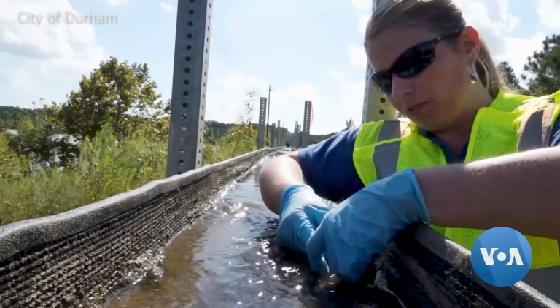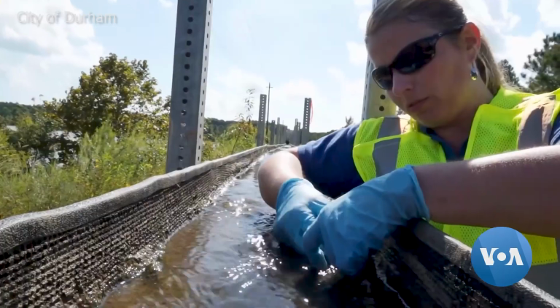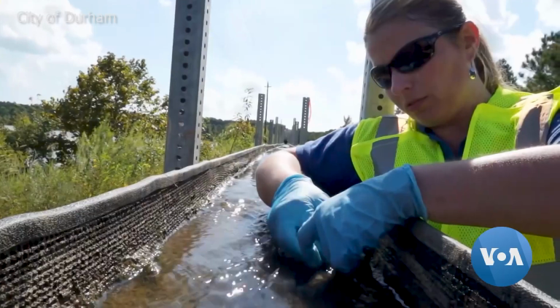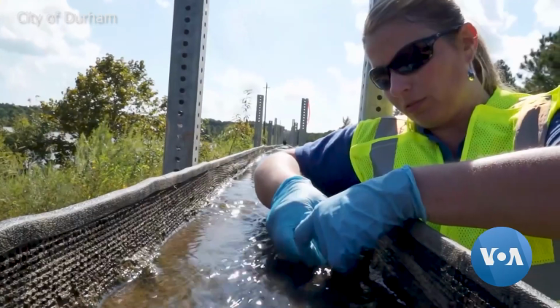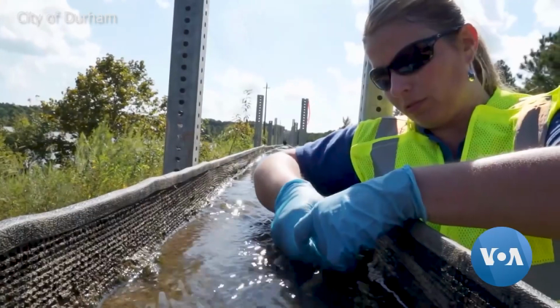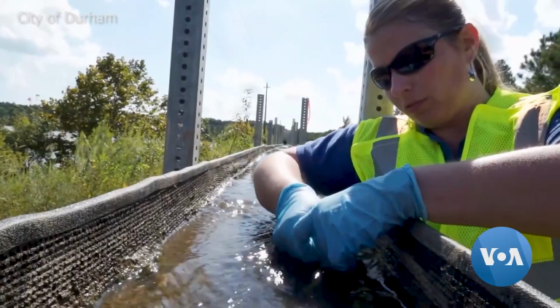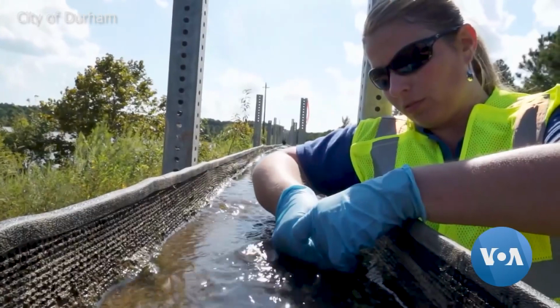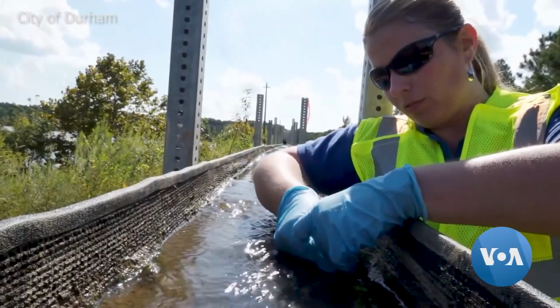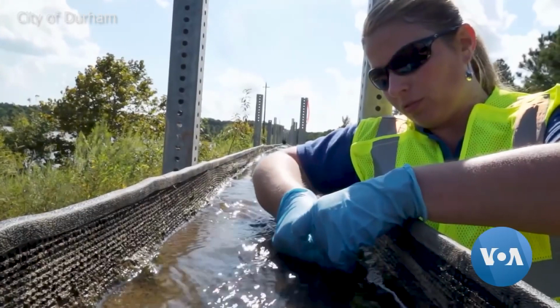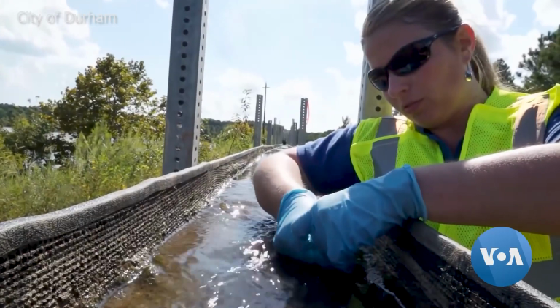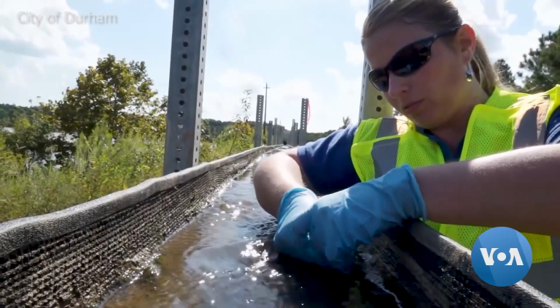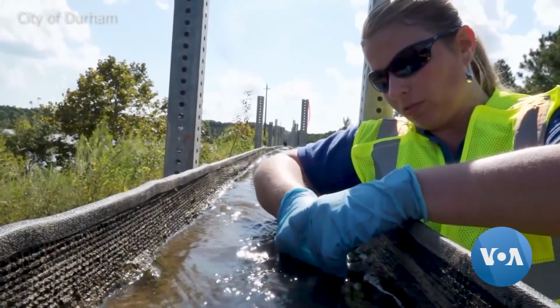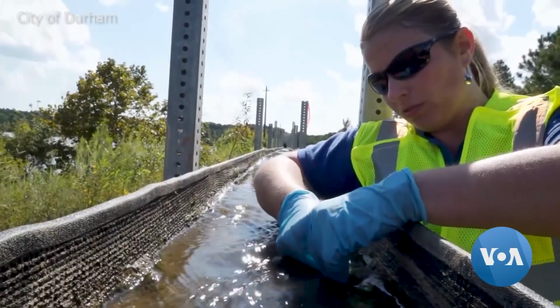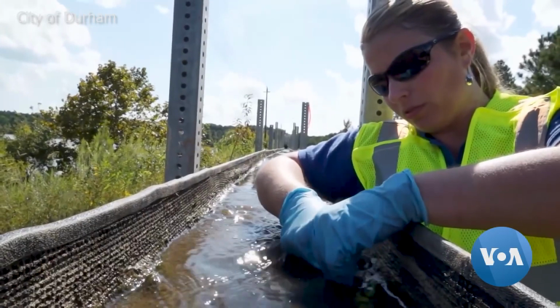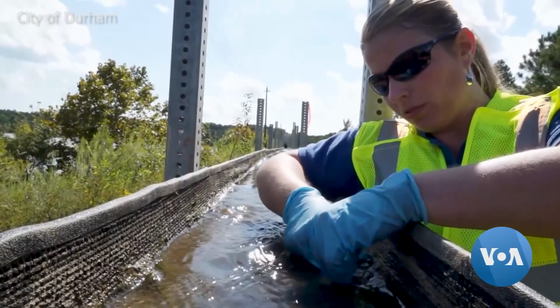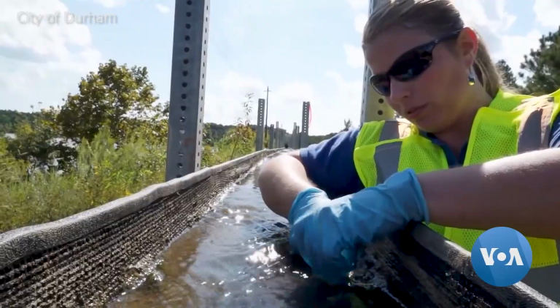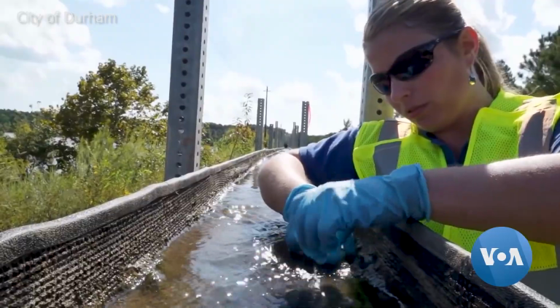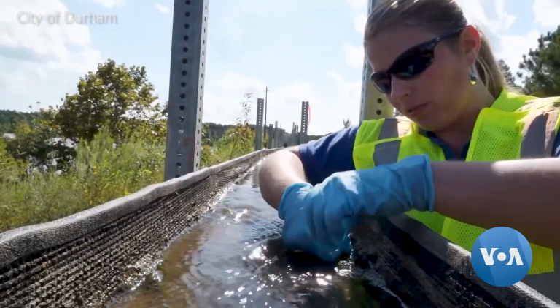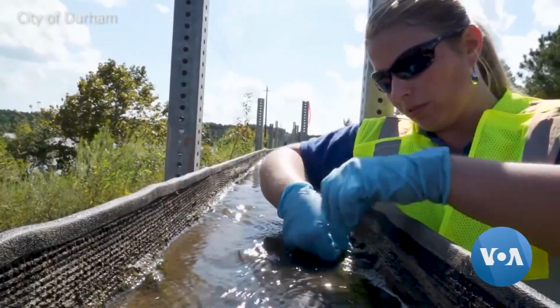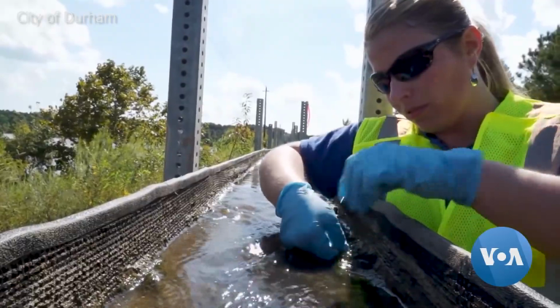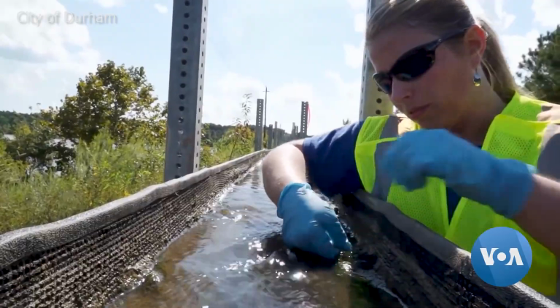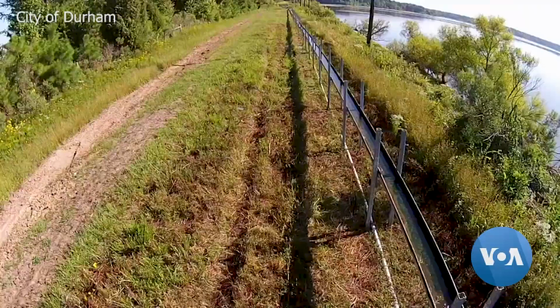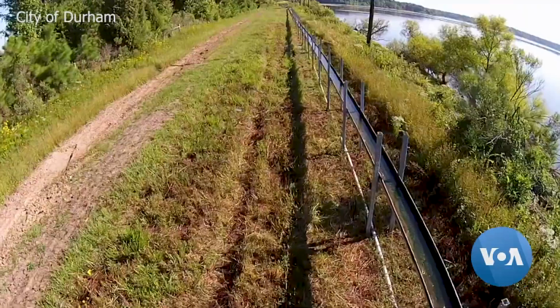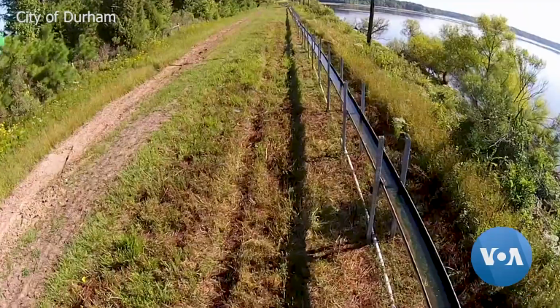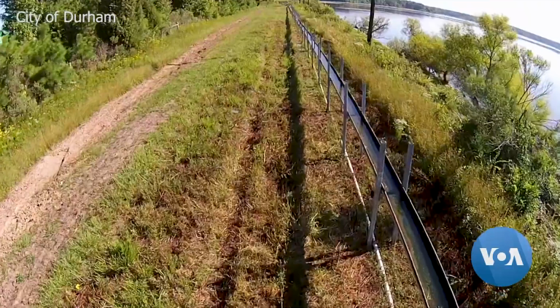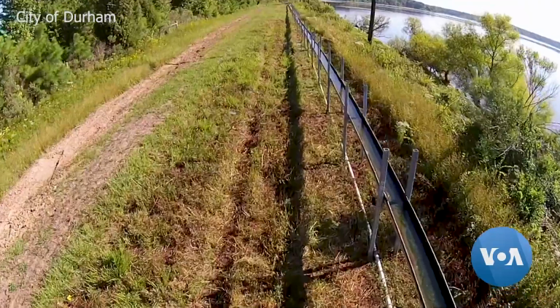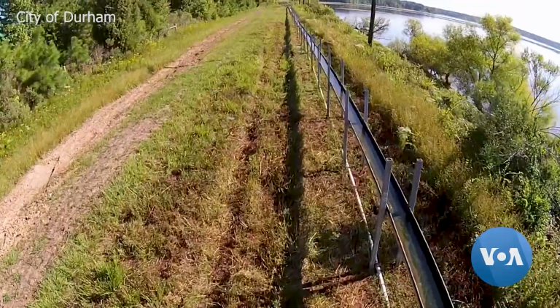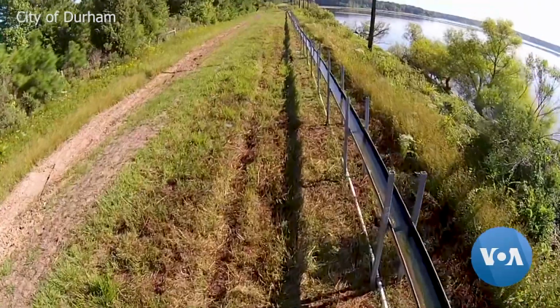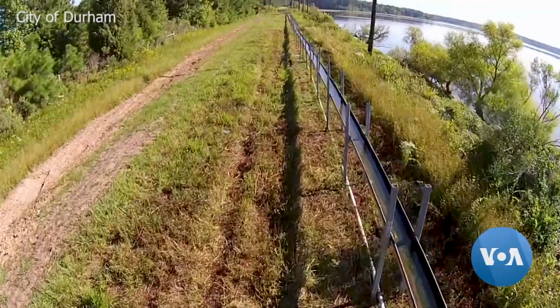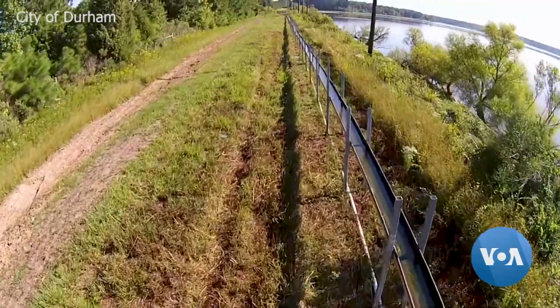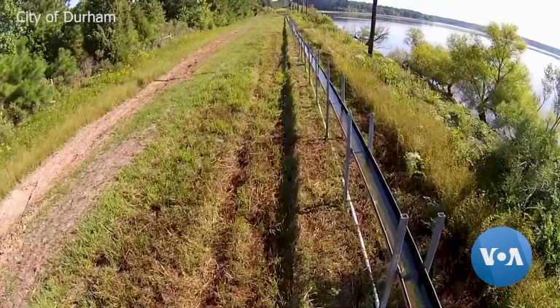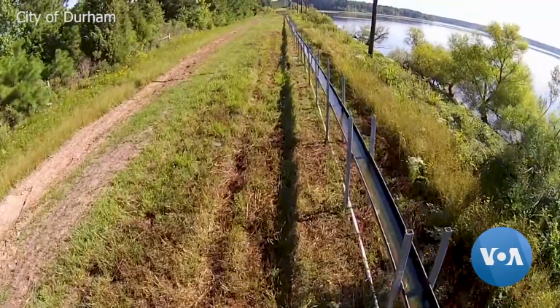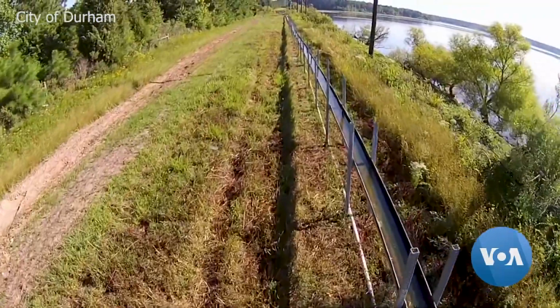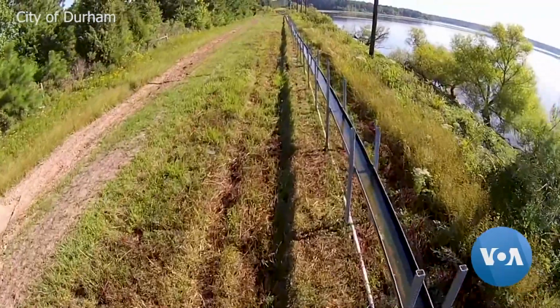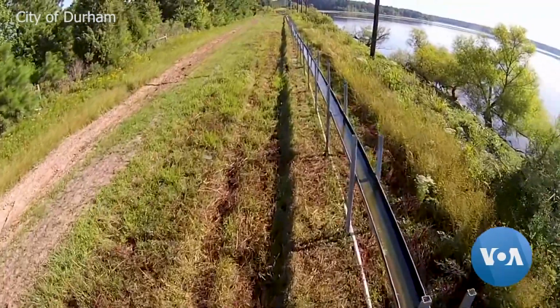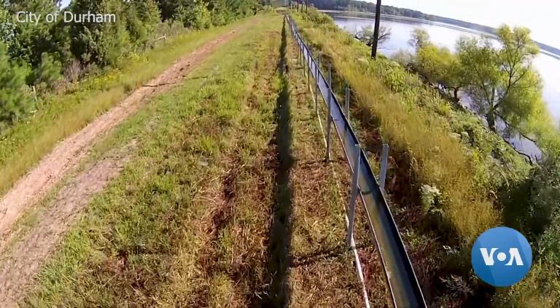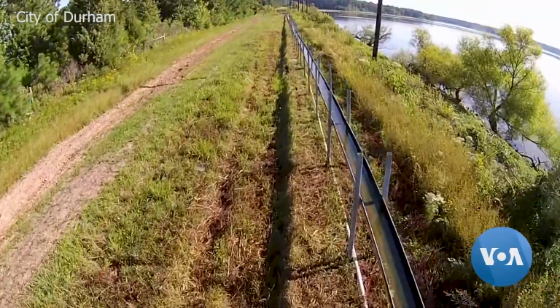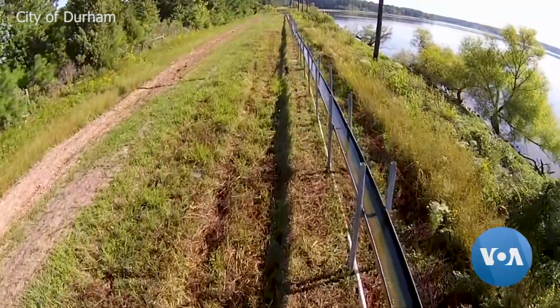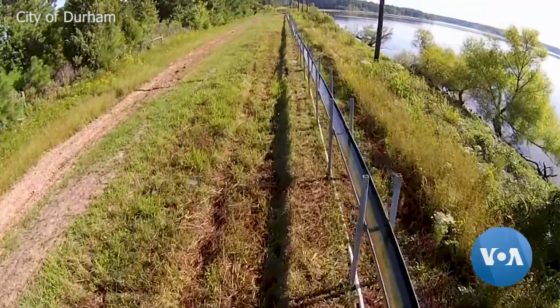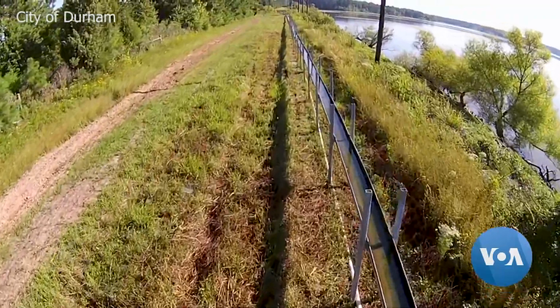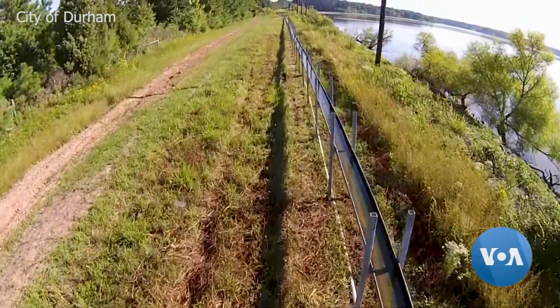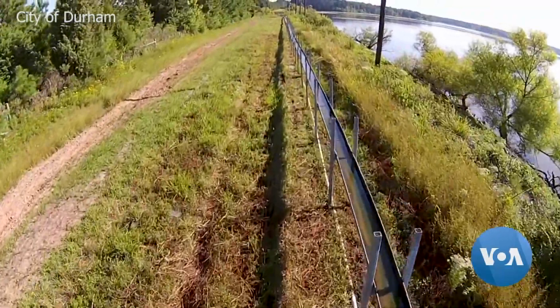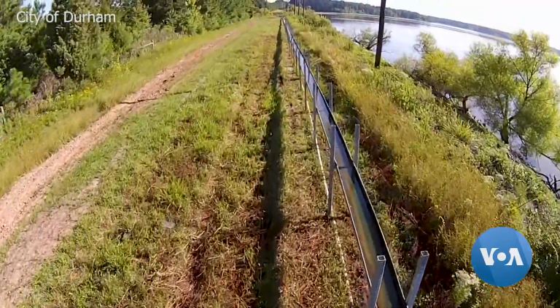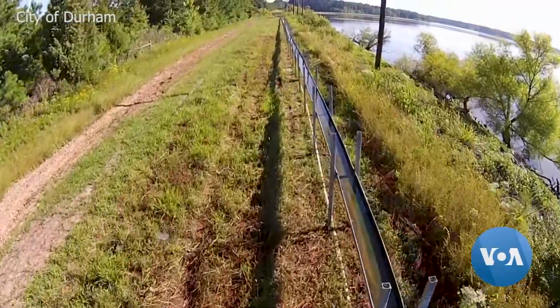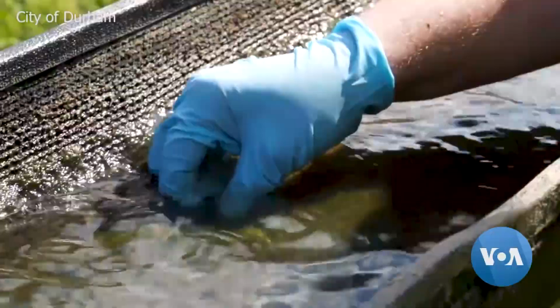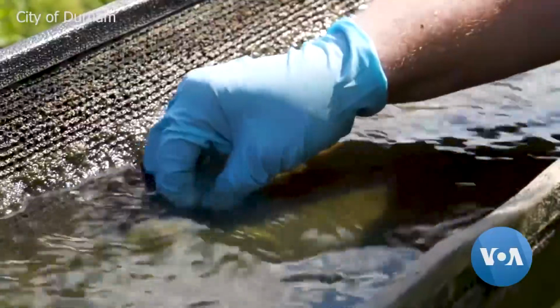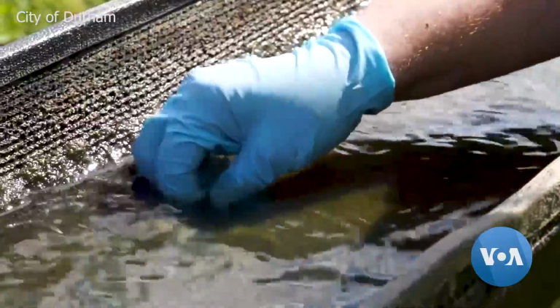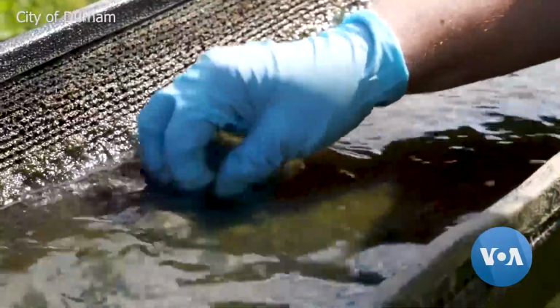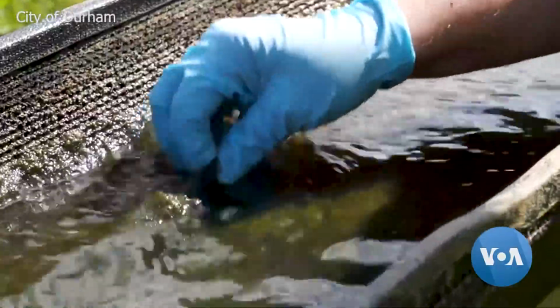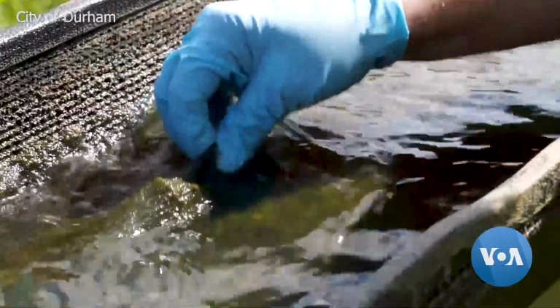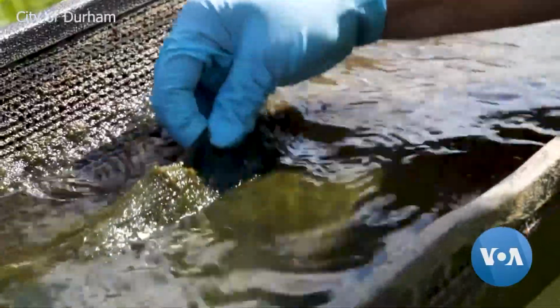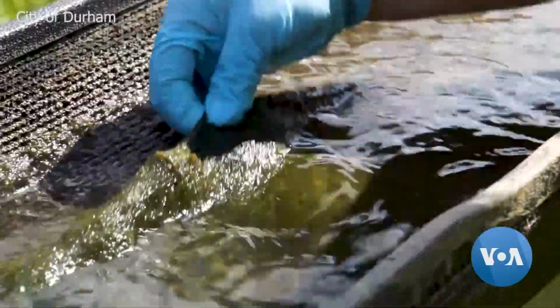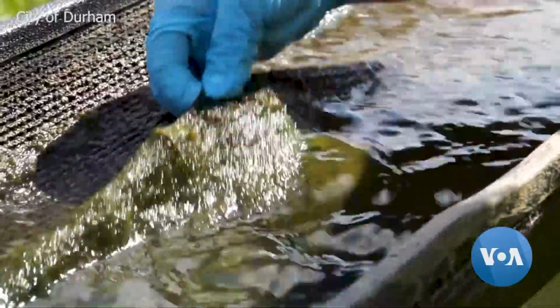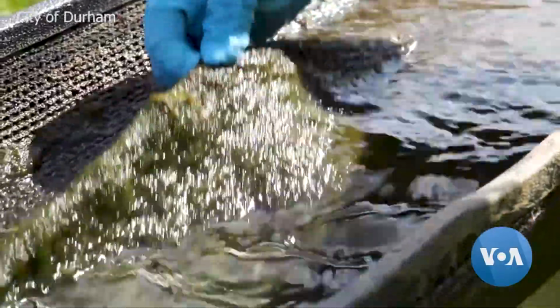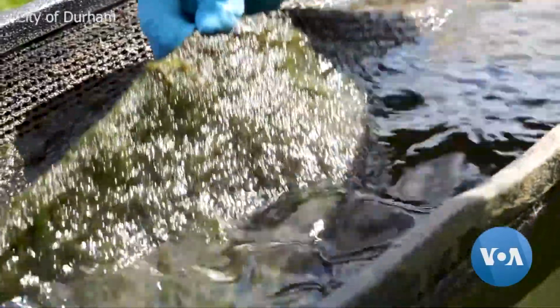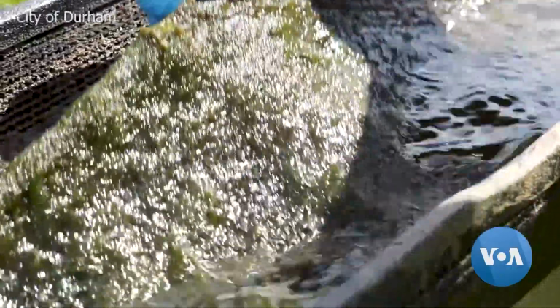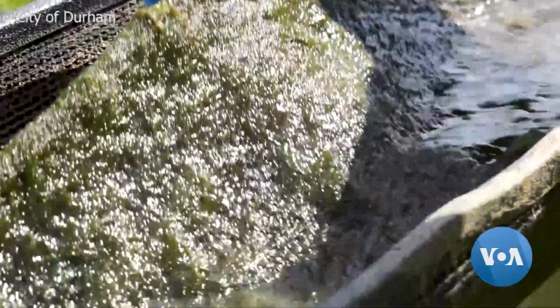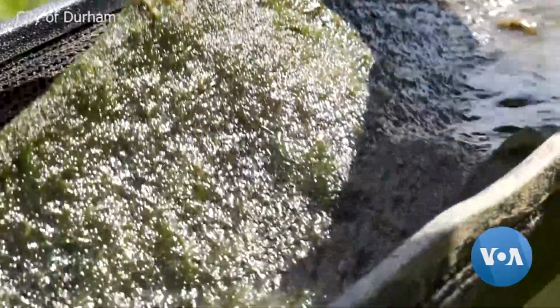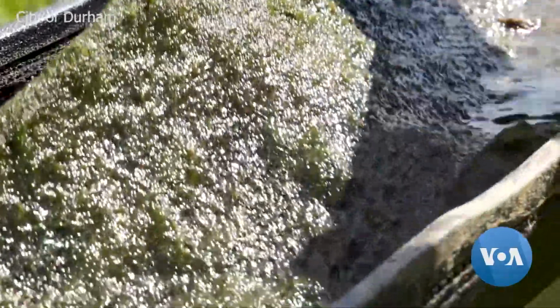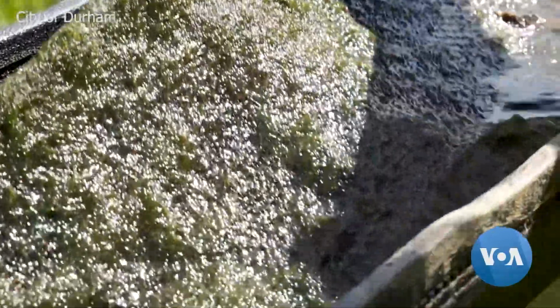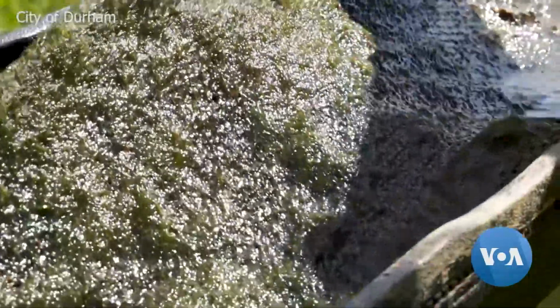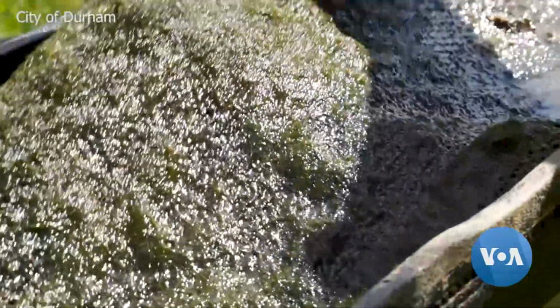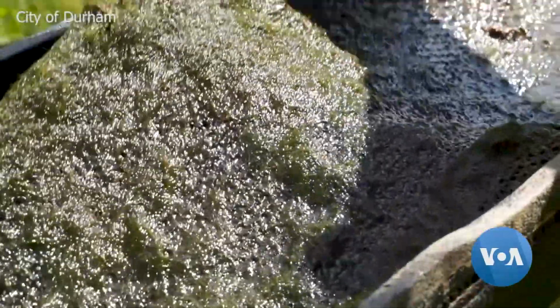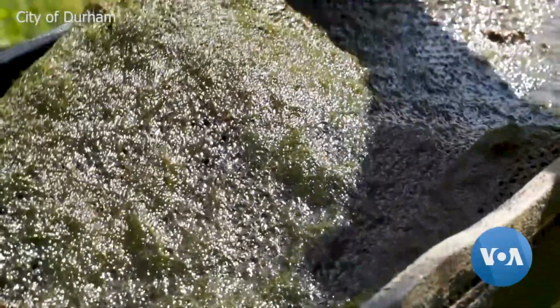Durham, North Carolina, is planning to help clean up a local reservoir with a scrubber. Others are already running in Florida and elsewhere.